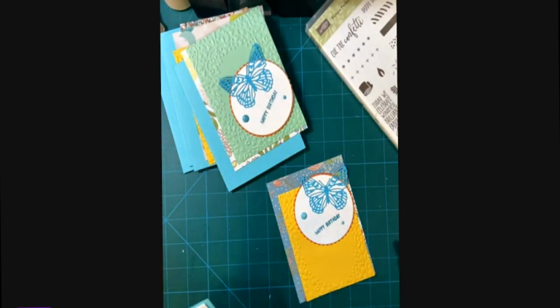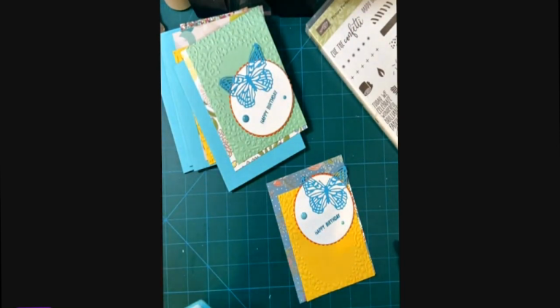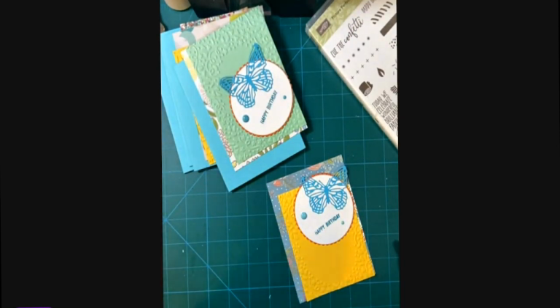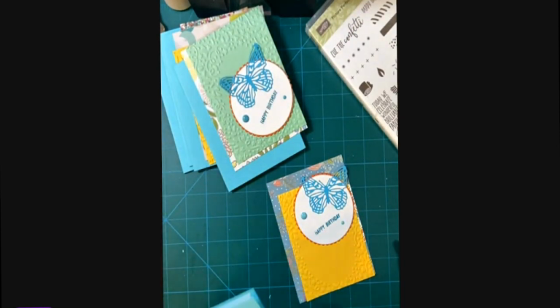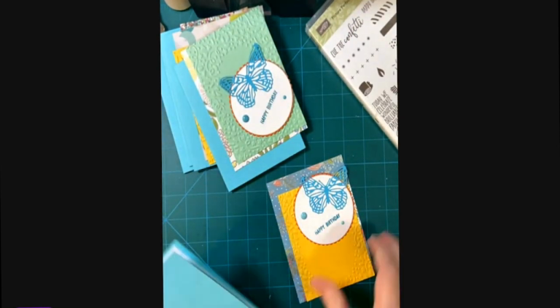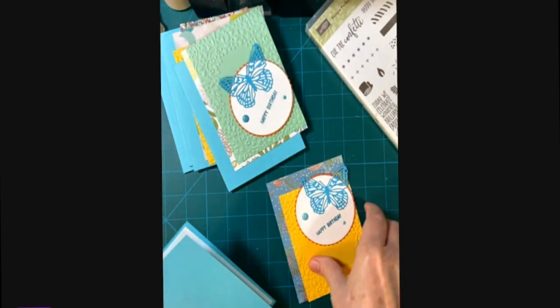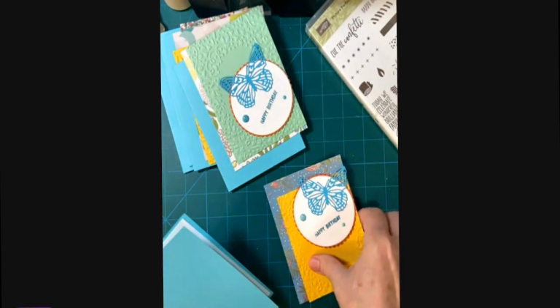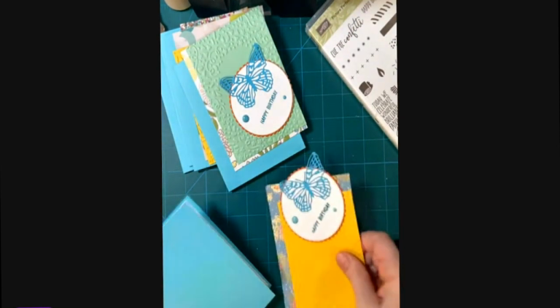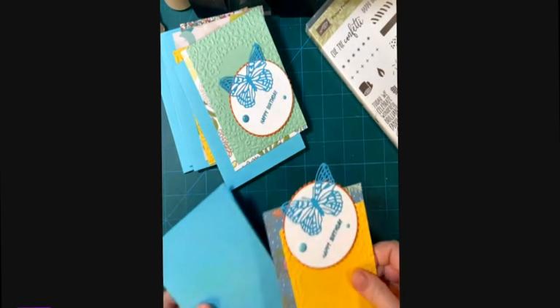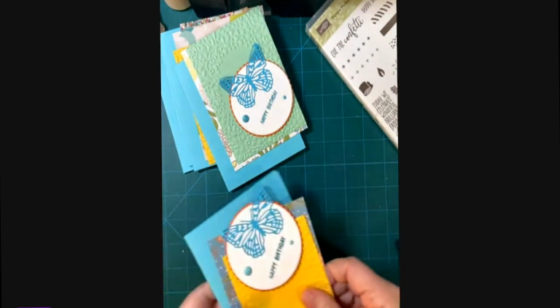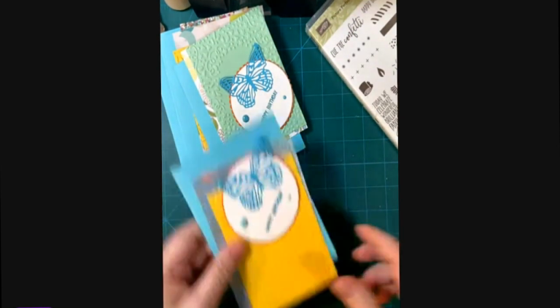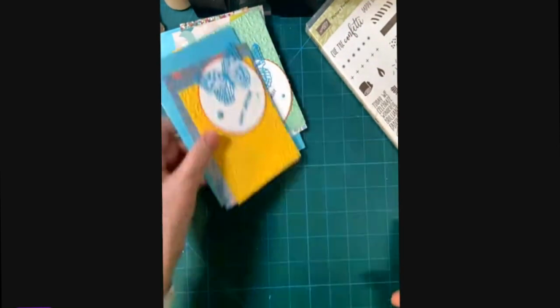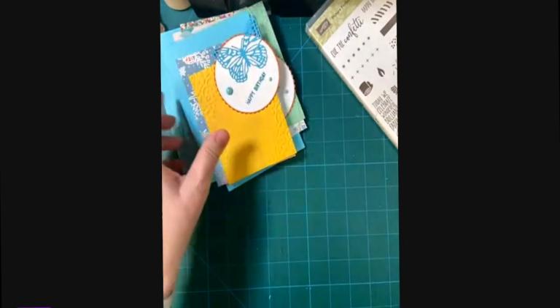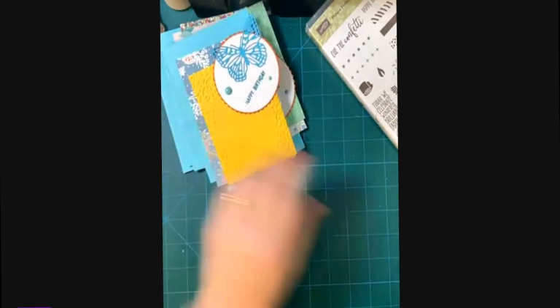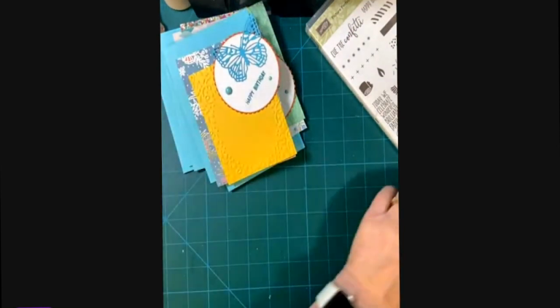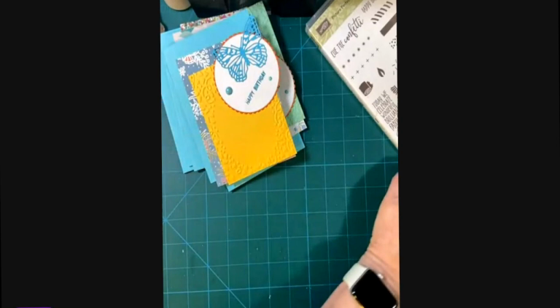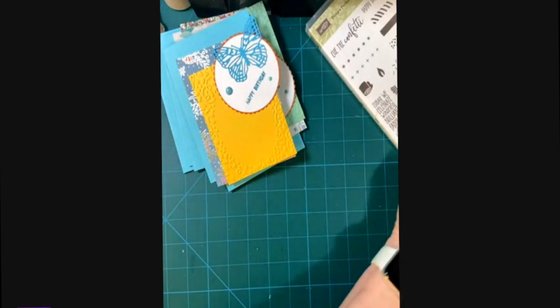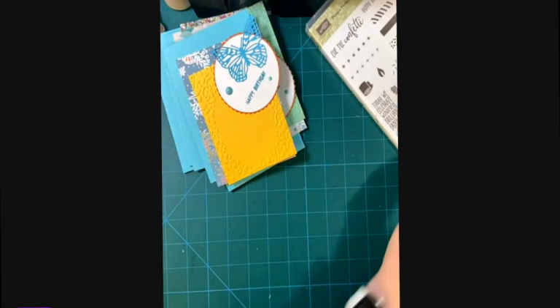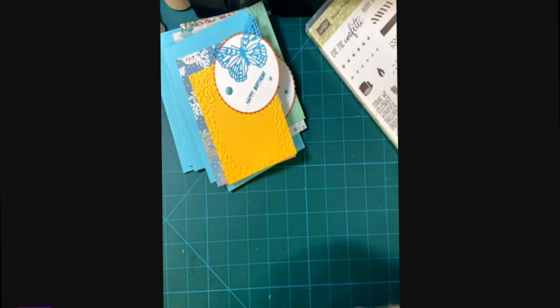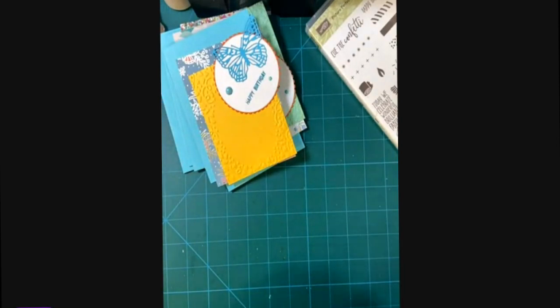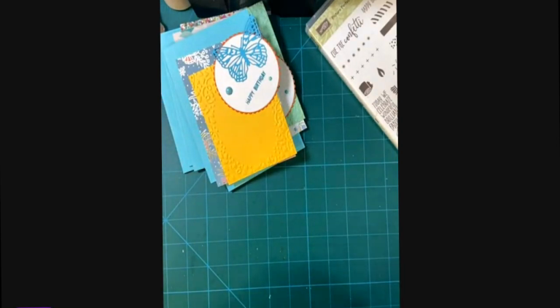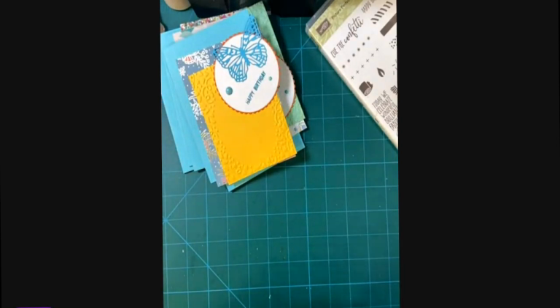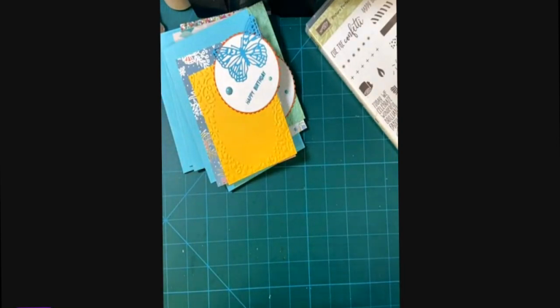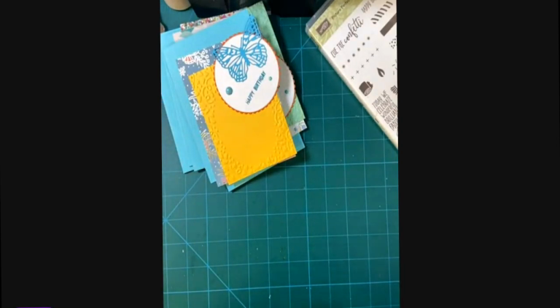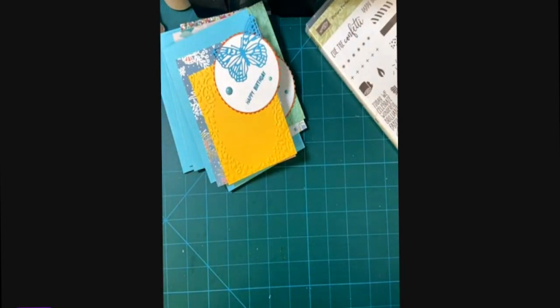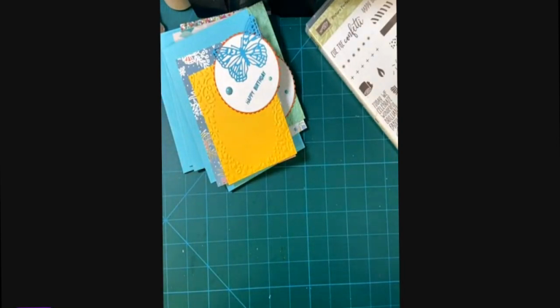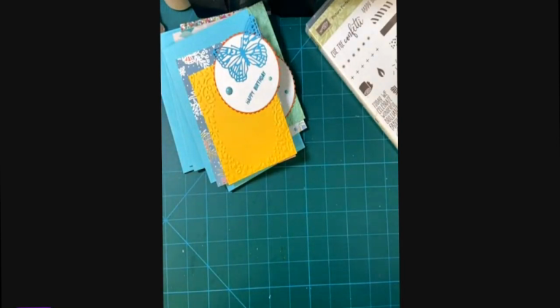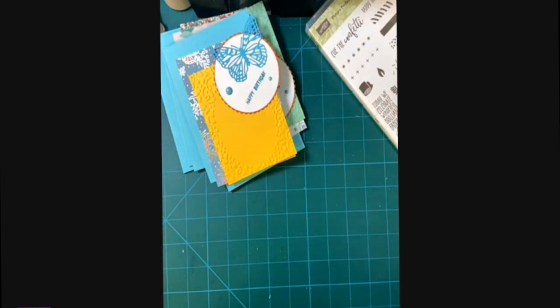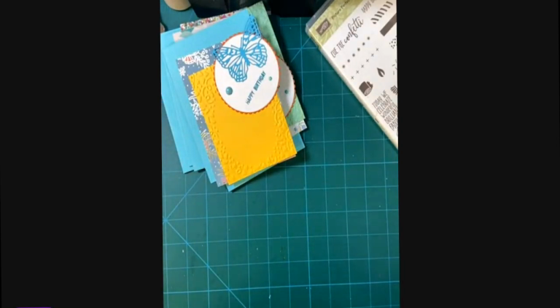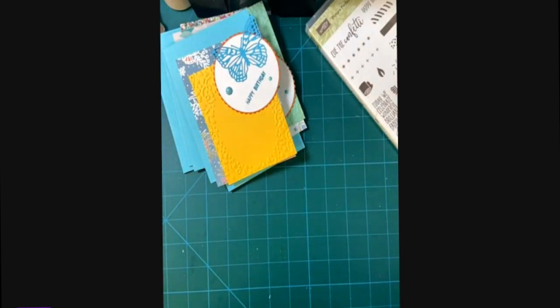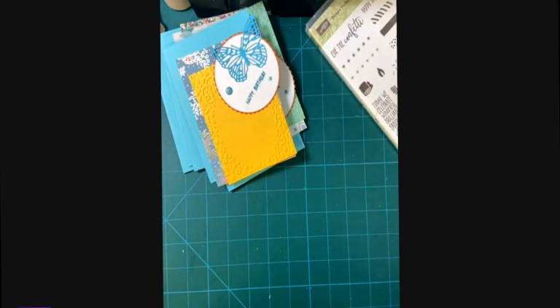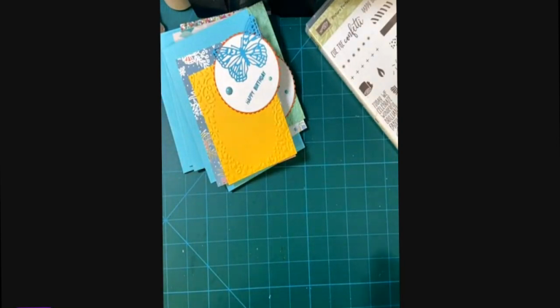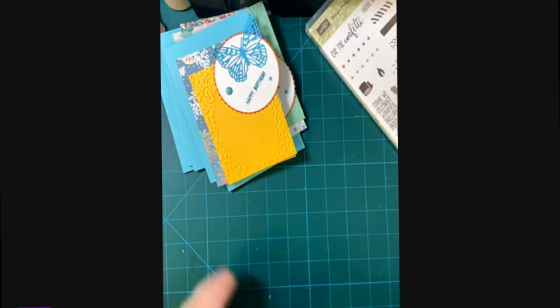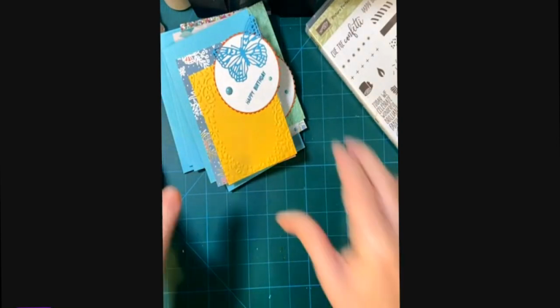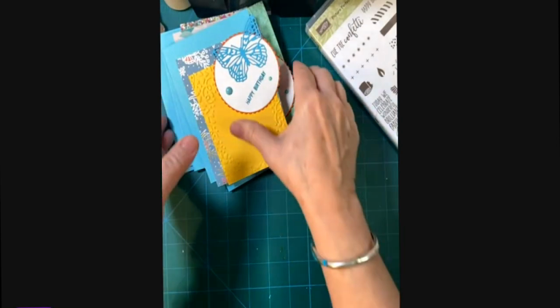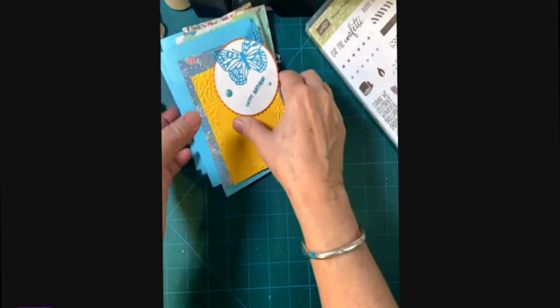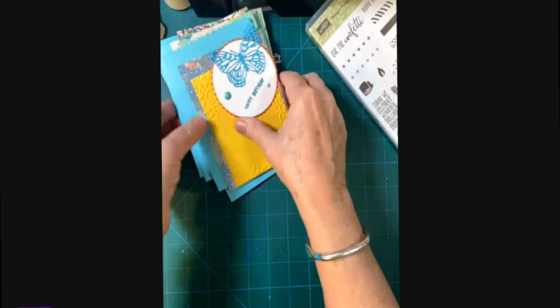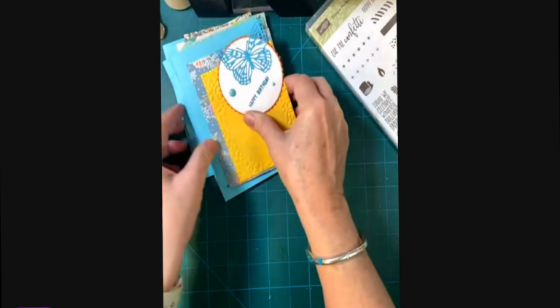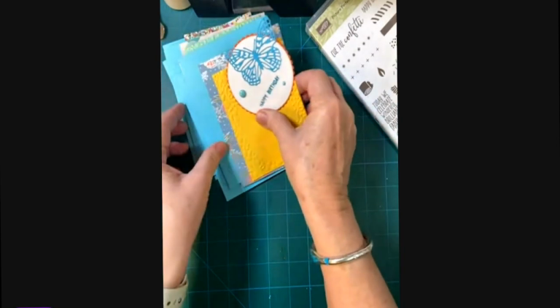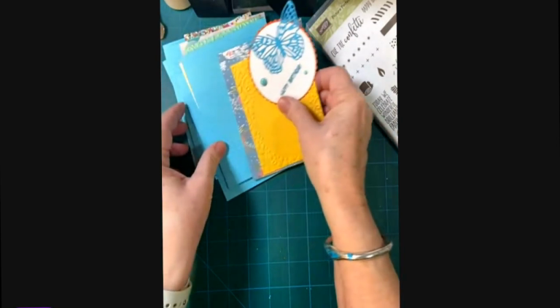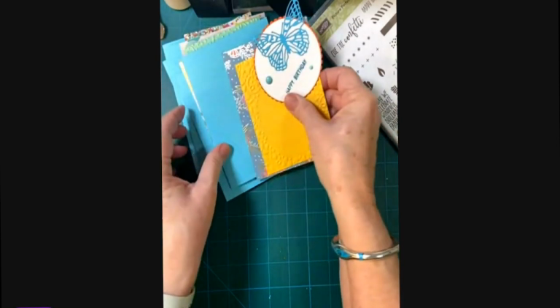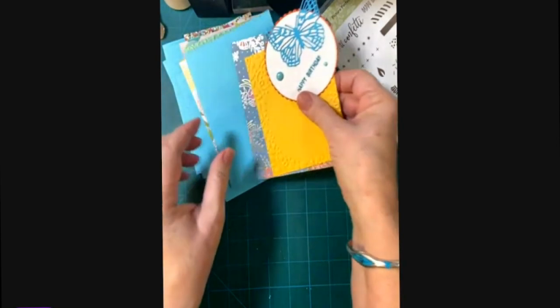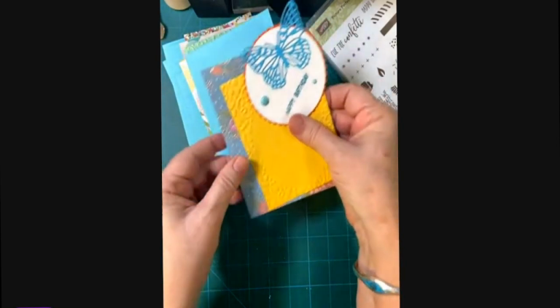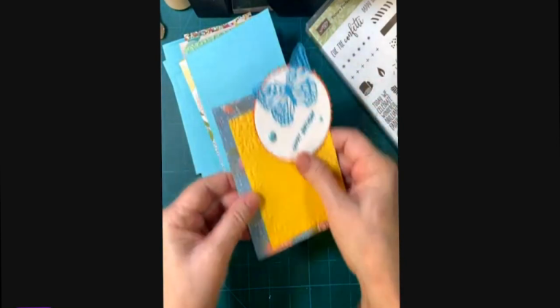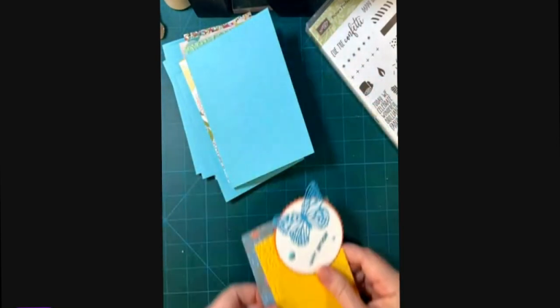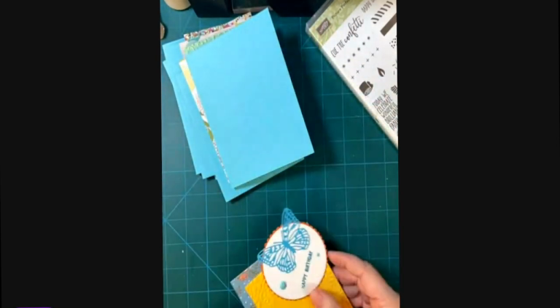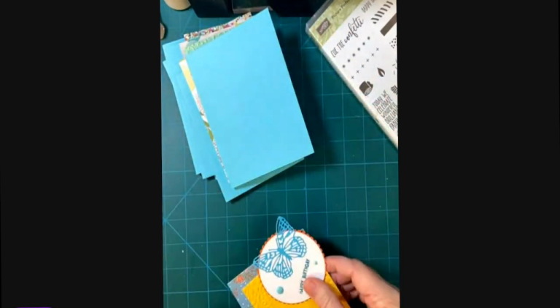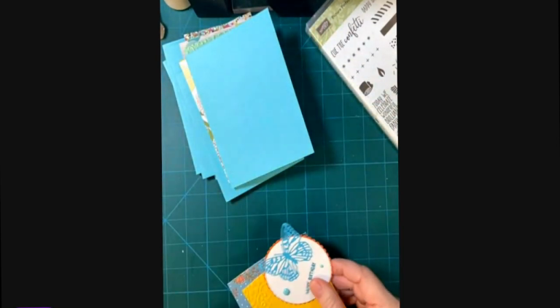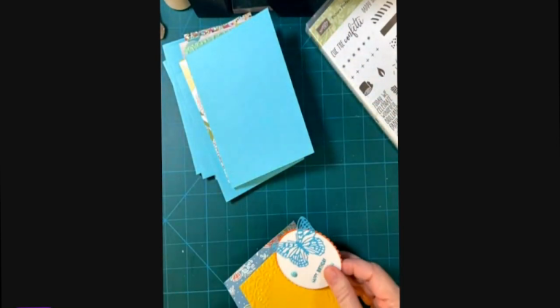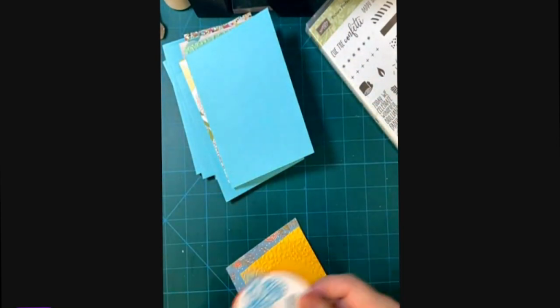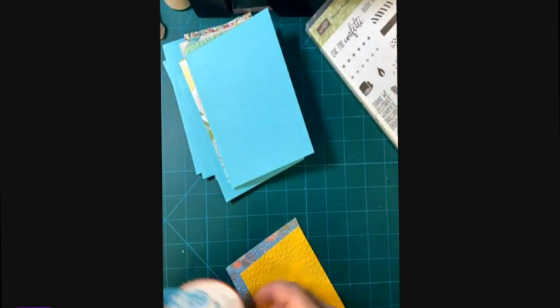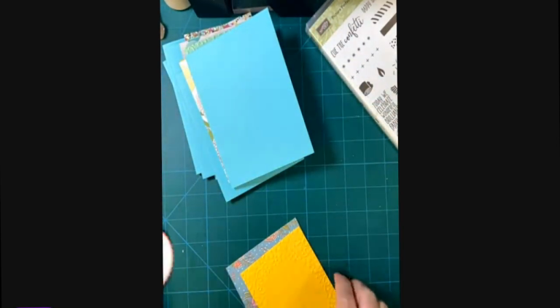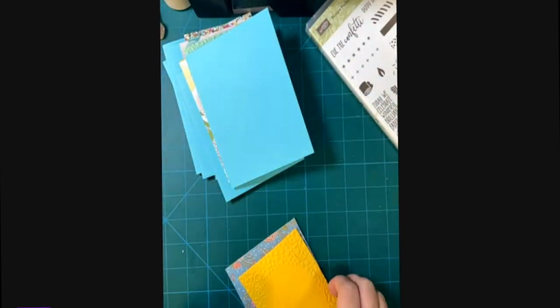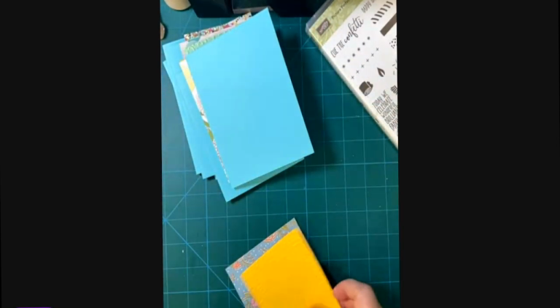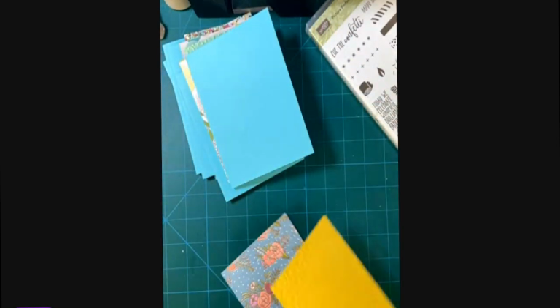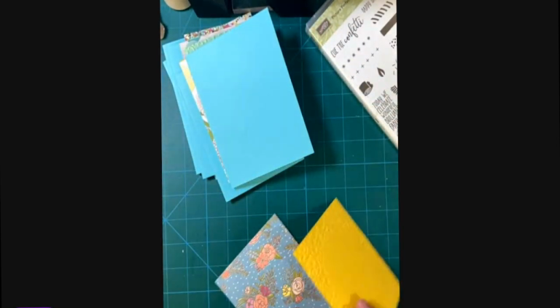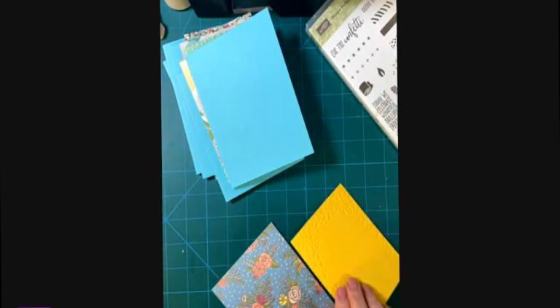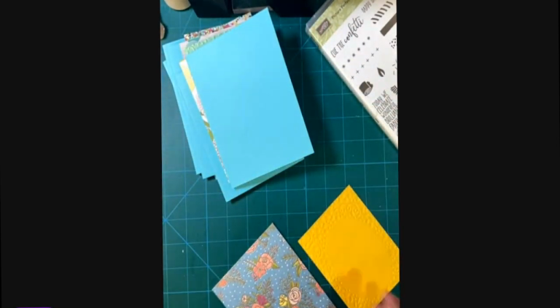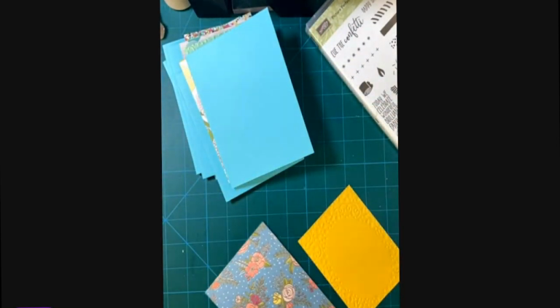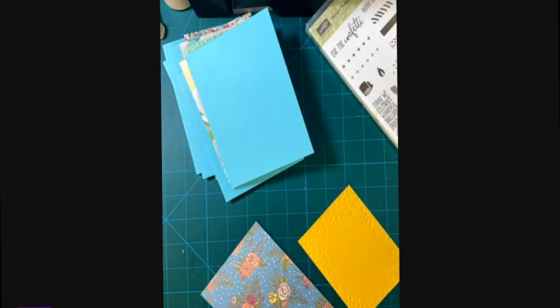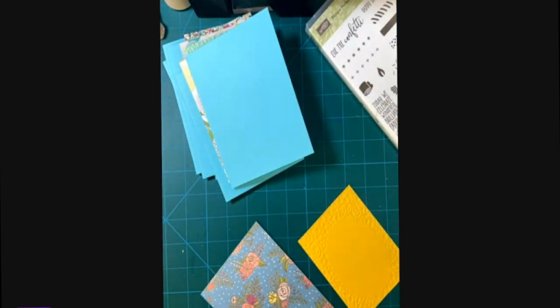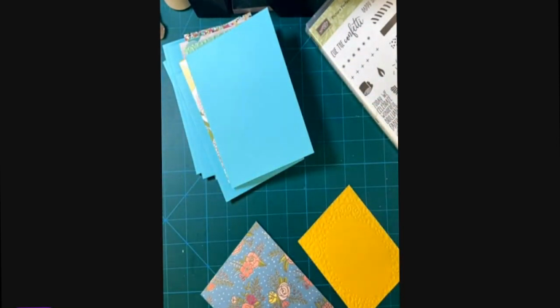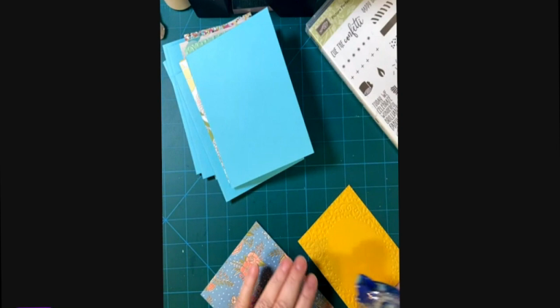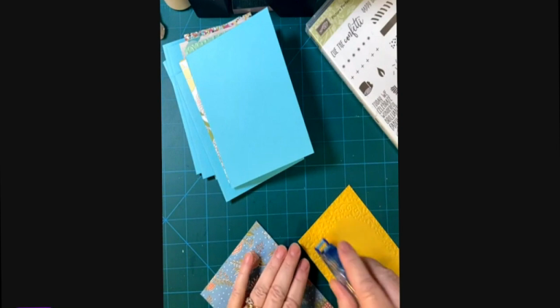Now we're on the home stretch. We're going to be putting the card fronts together and attaching them to the card bases.